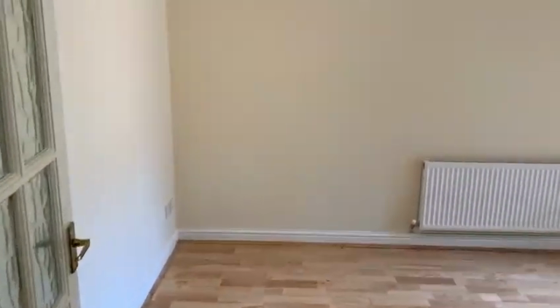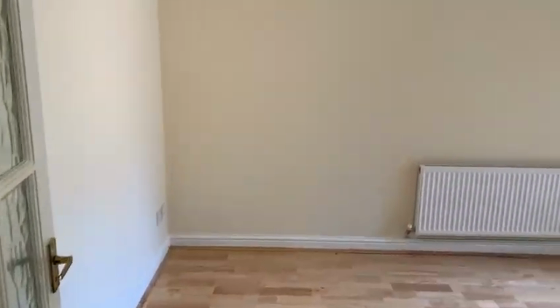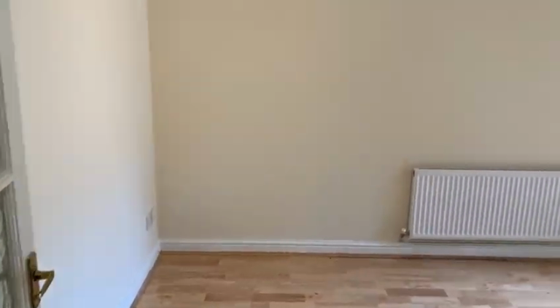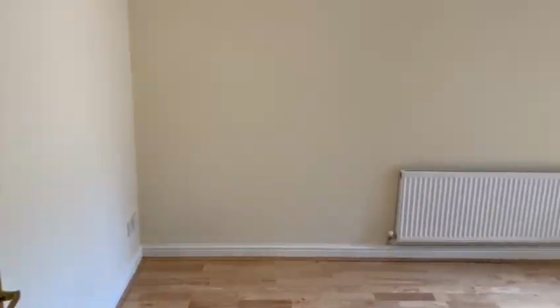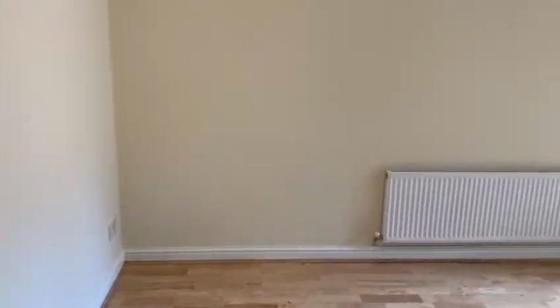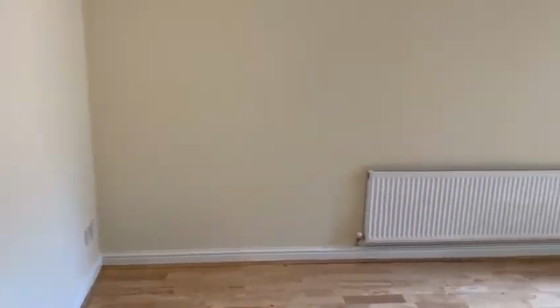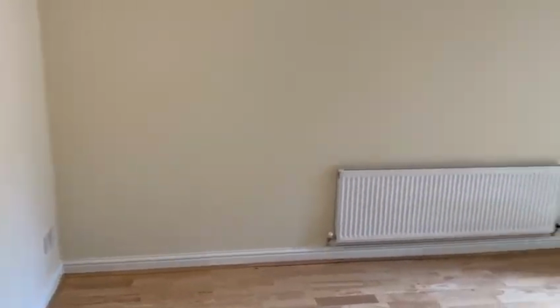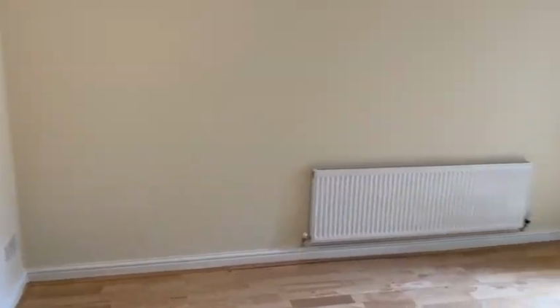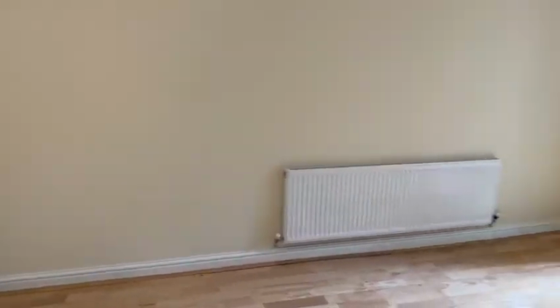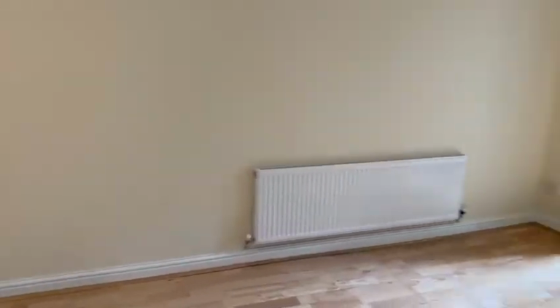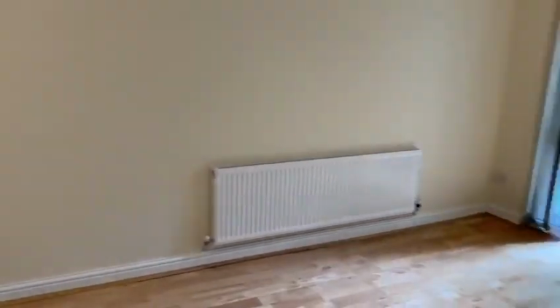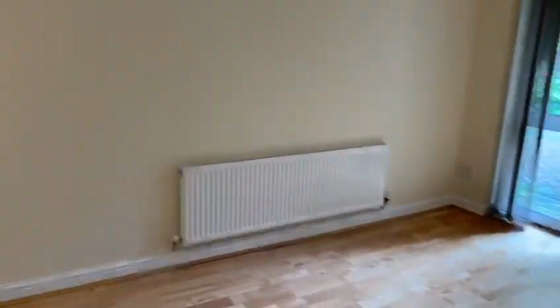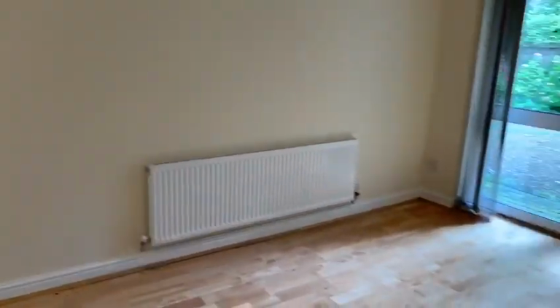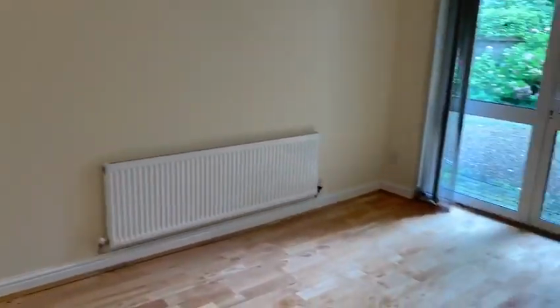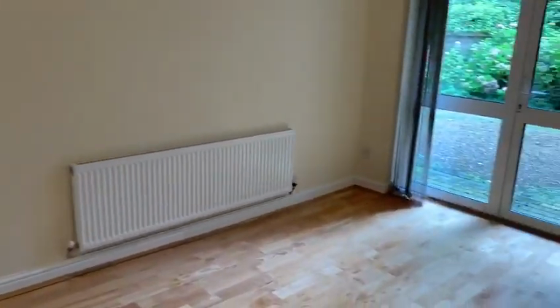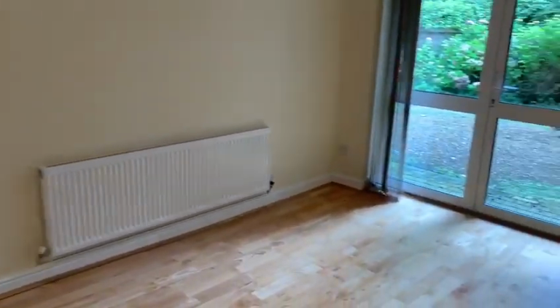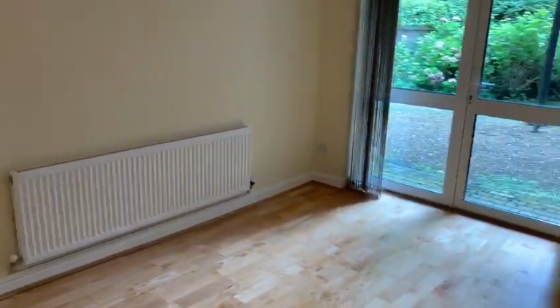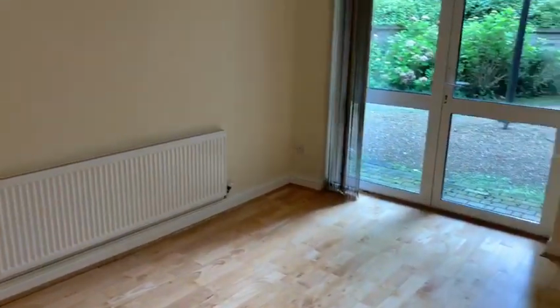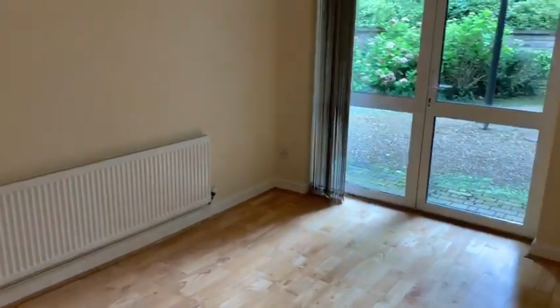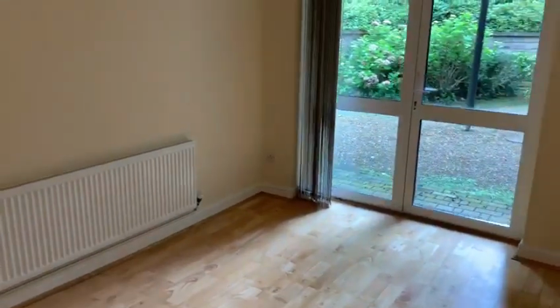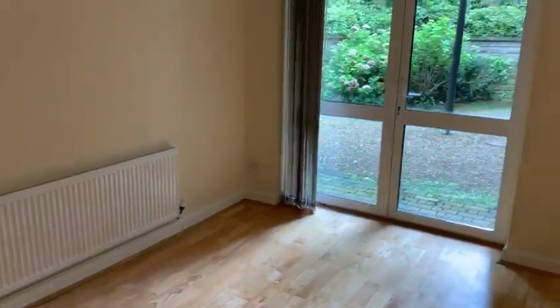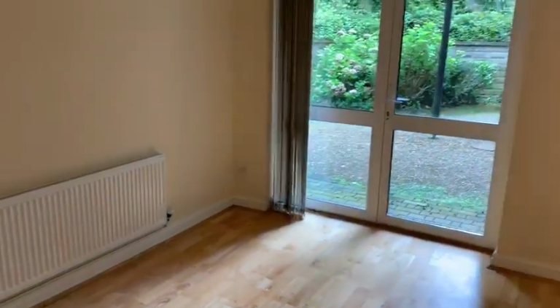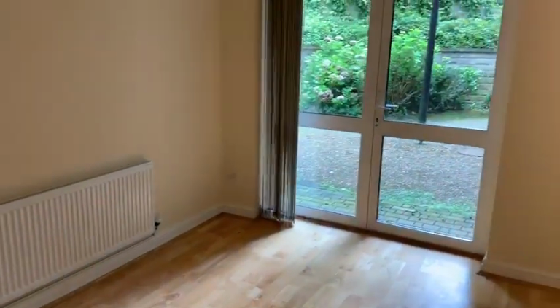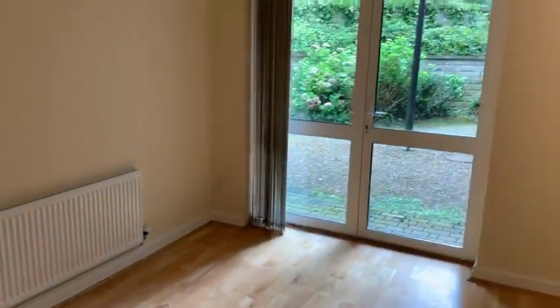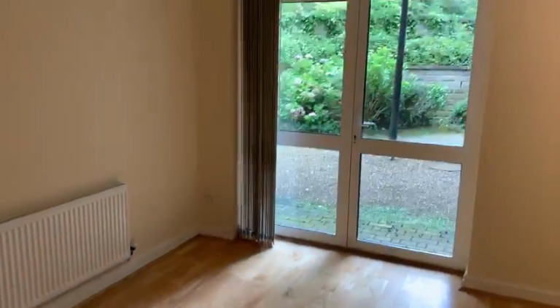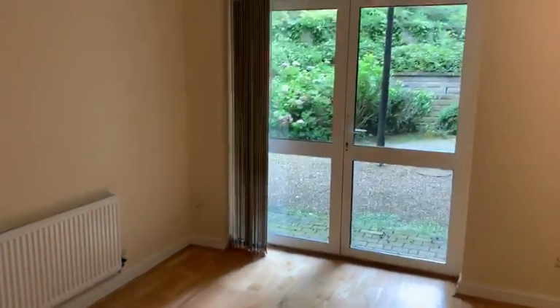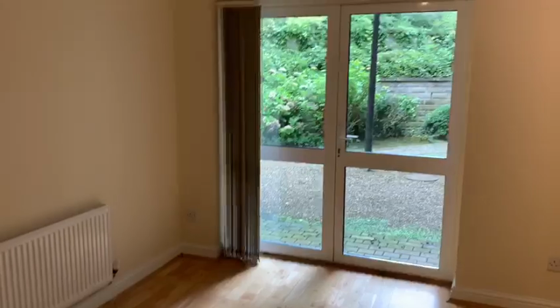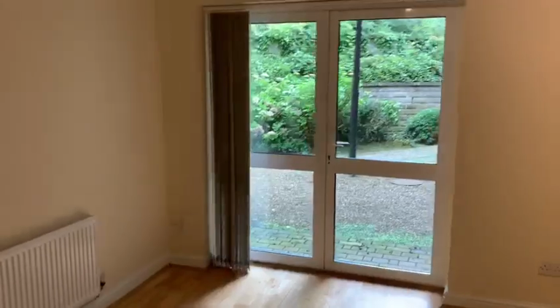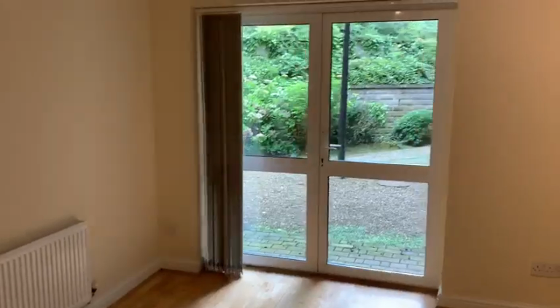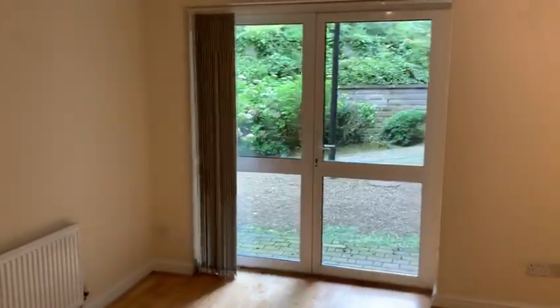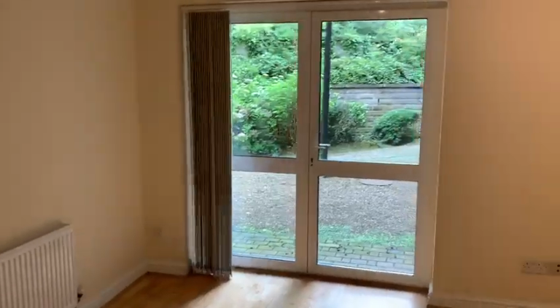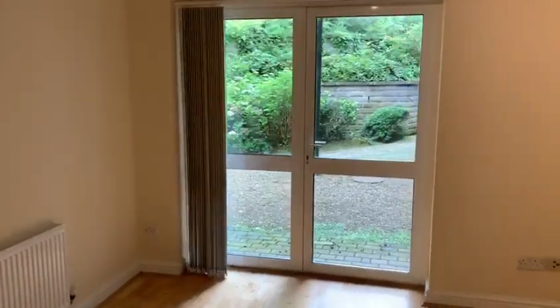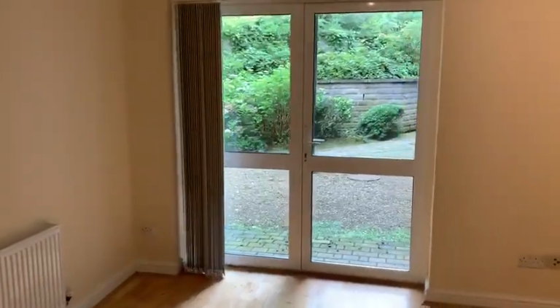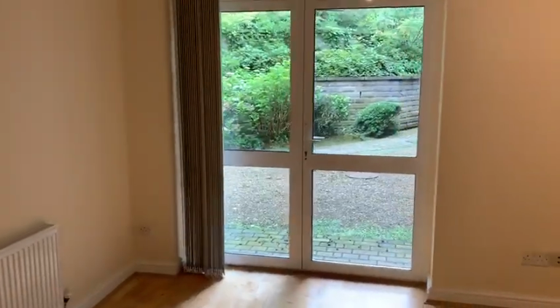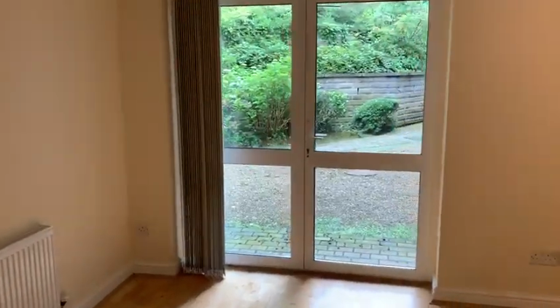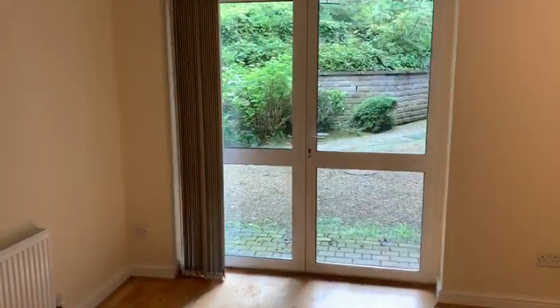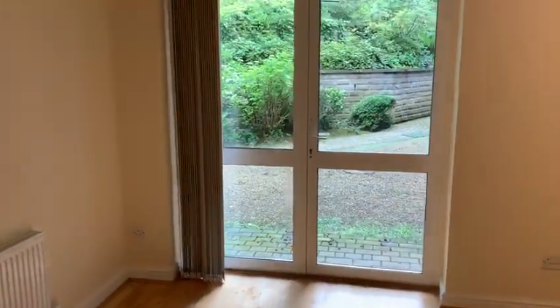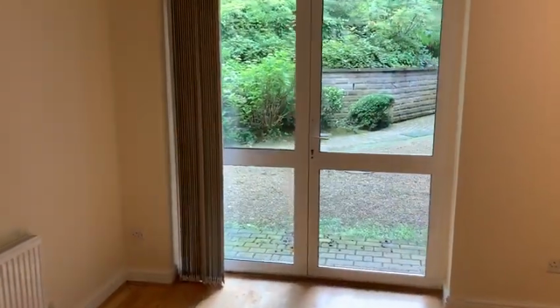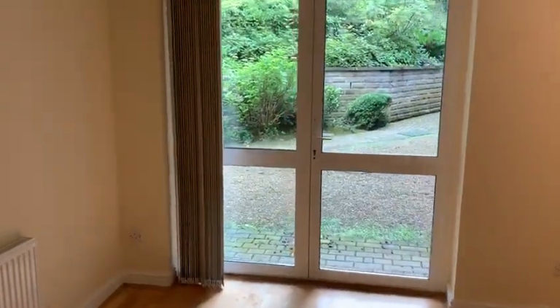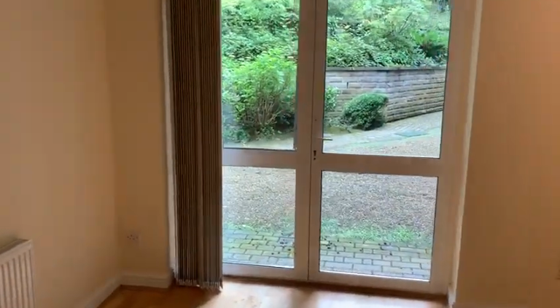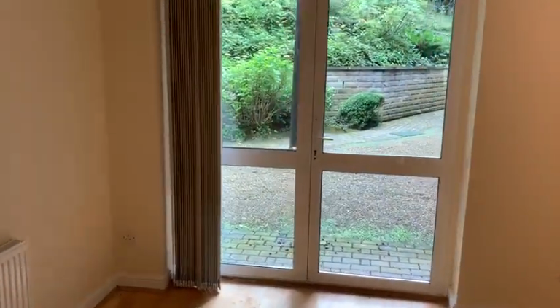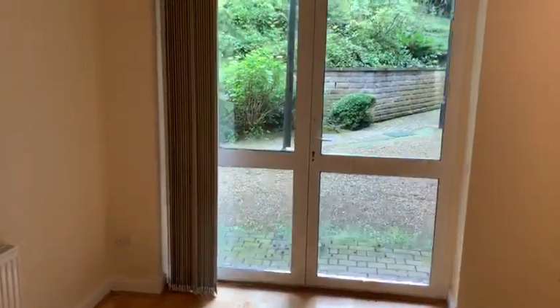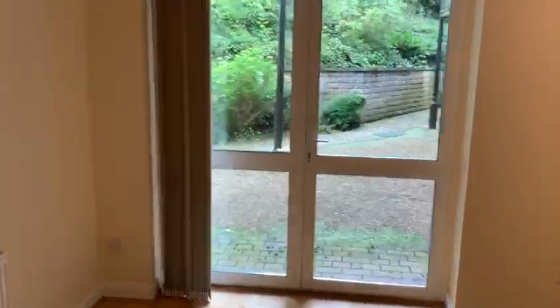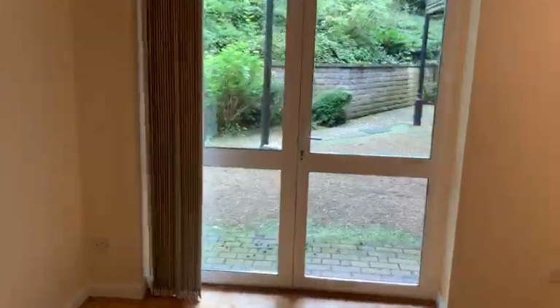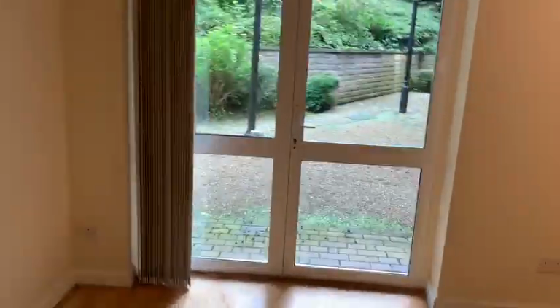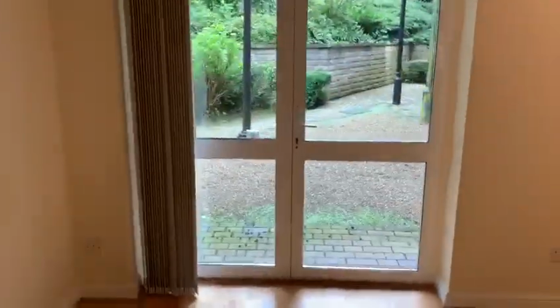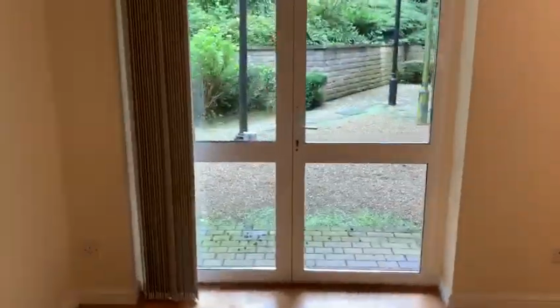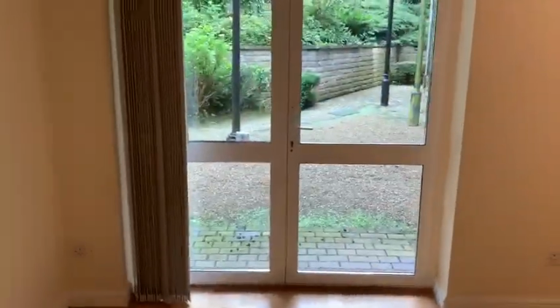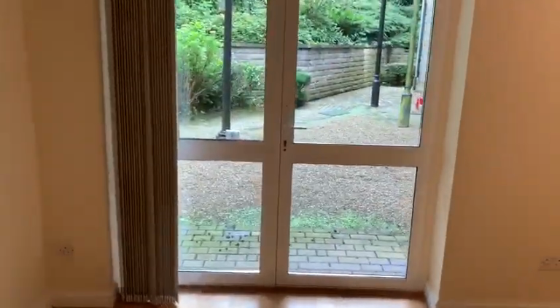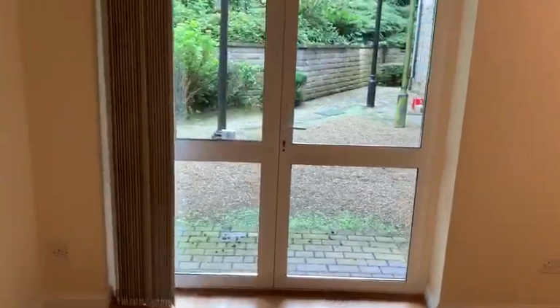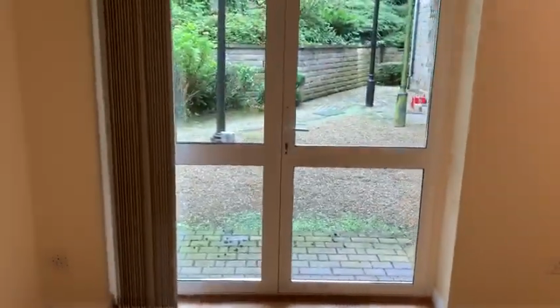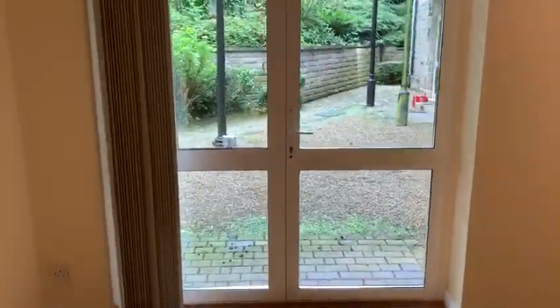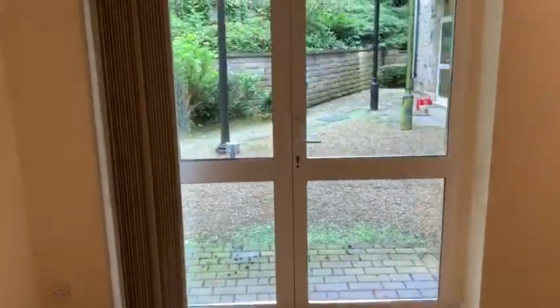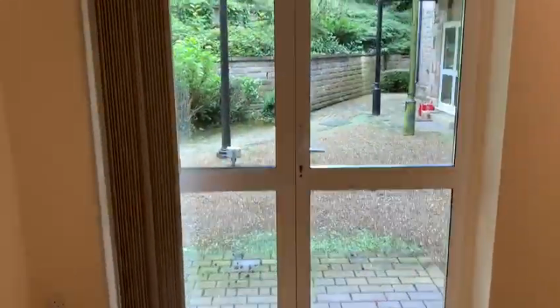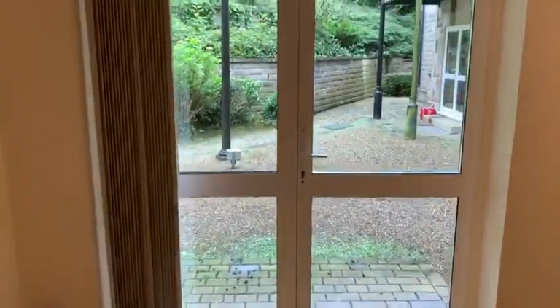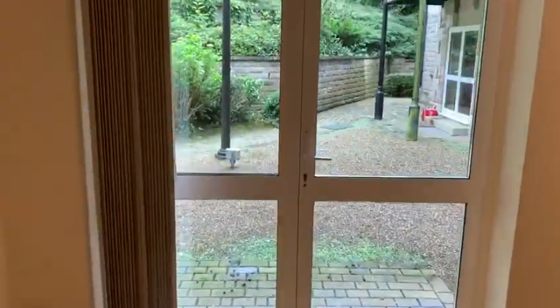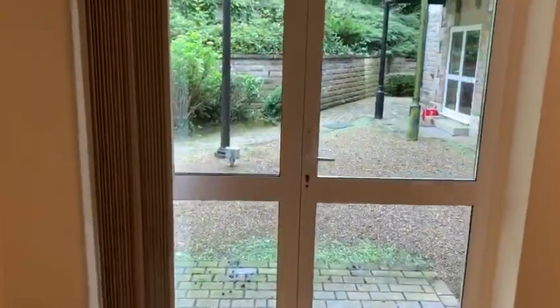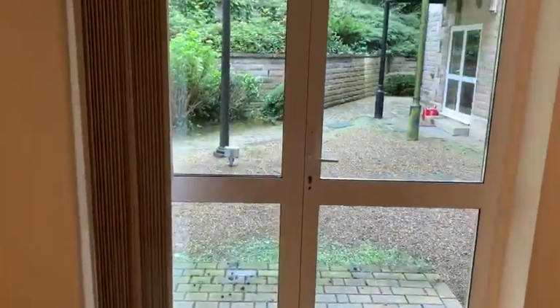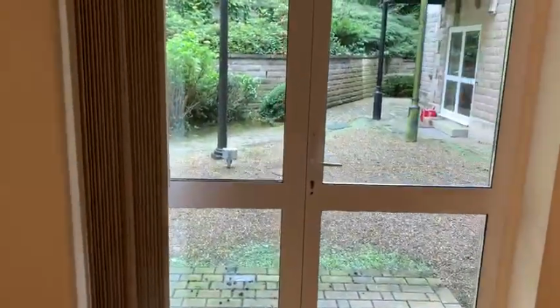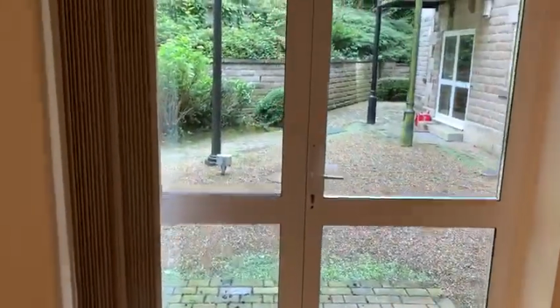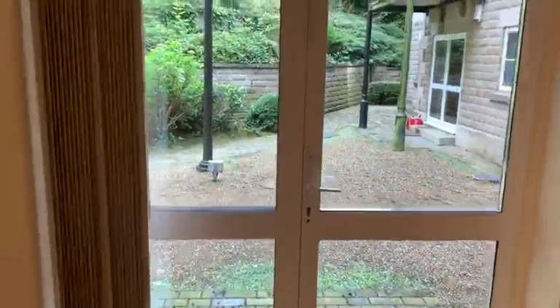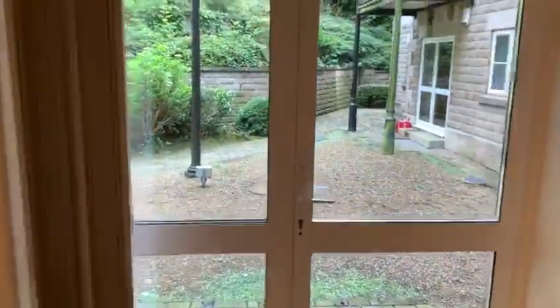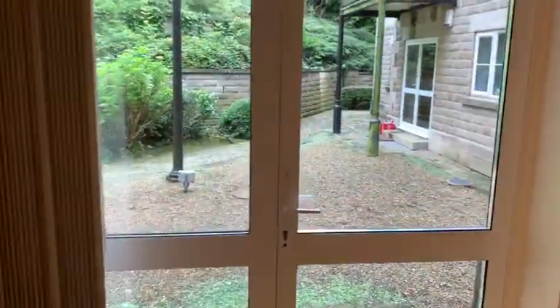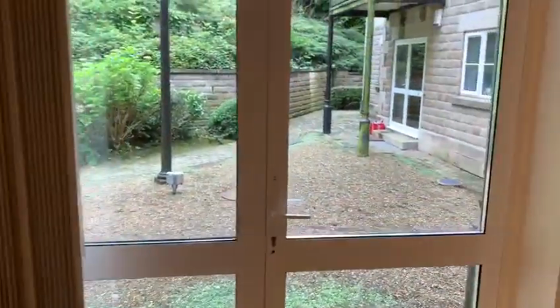Into the living space, patio doors leading onto the courtyard.